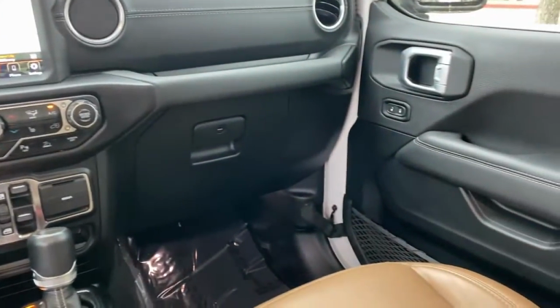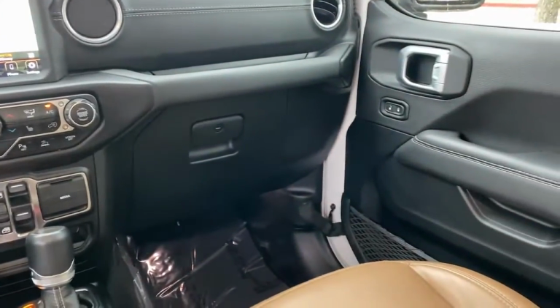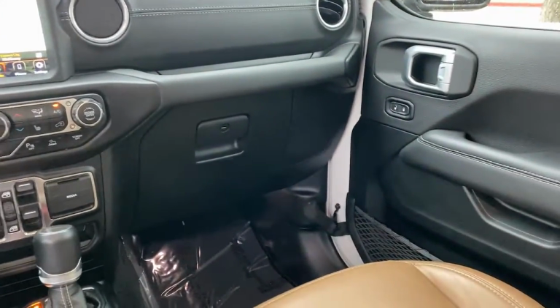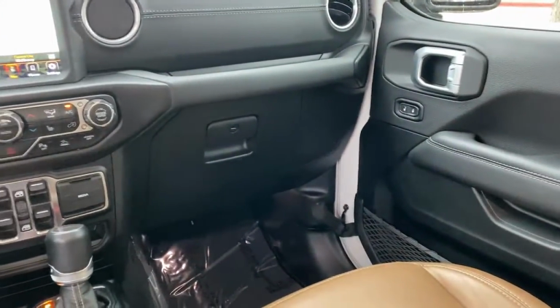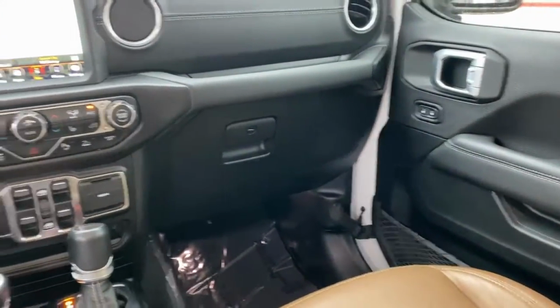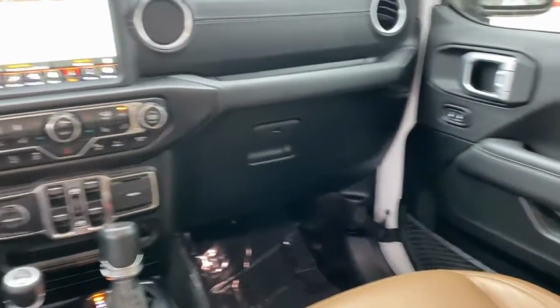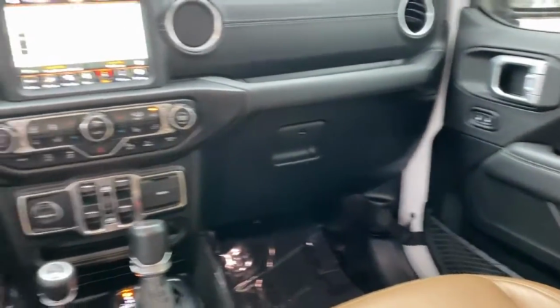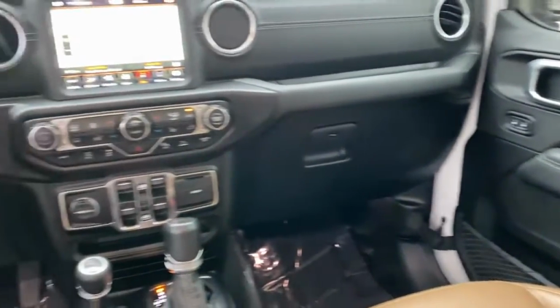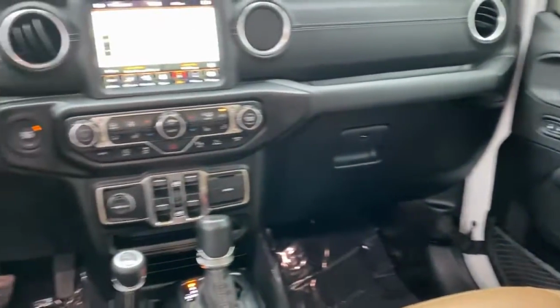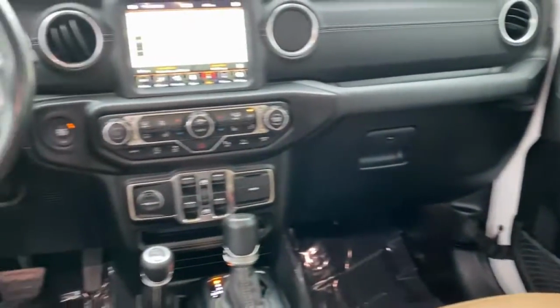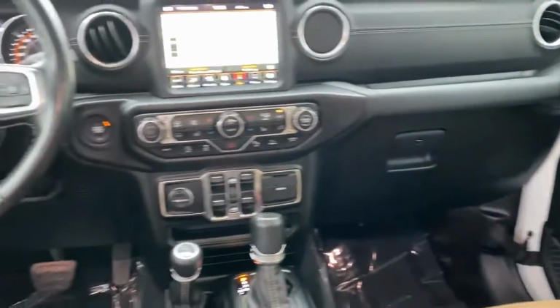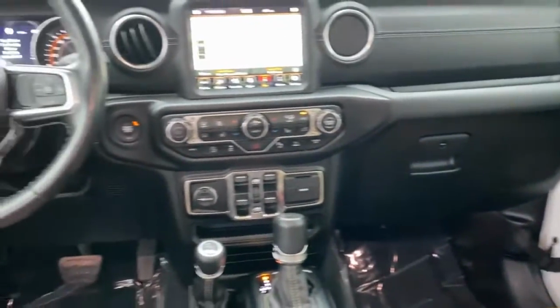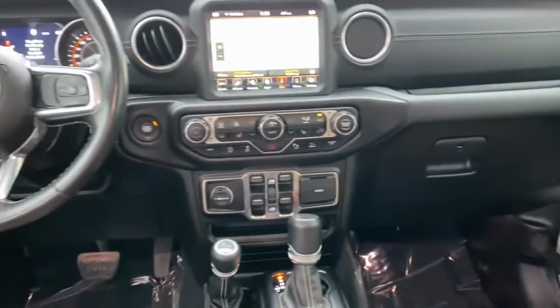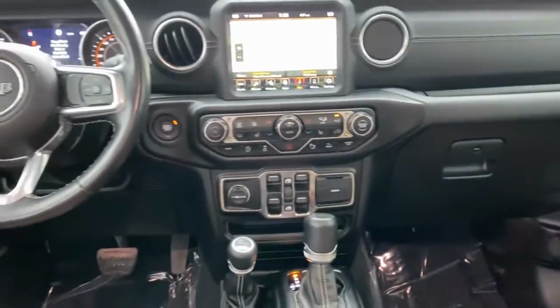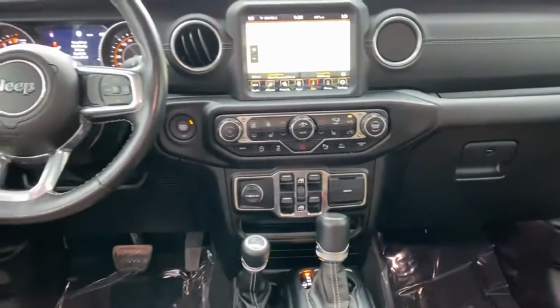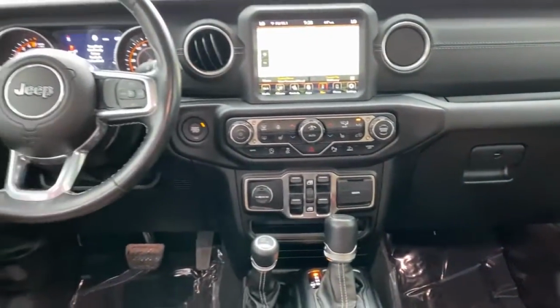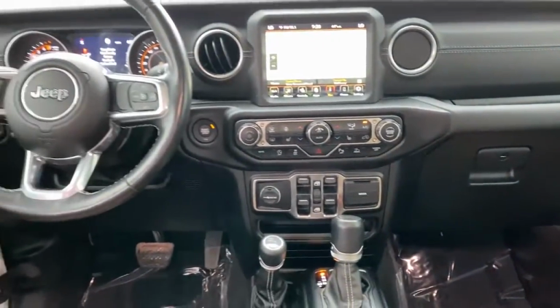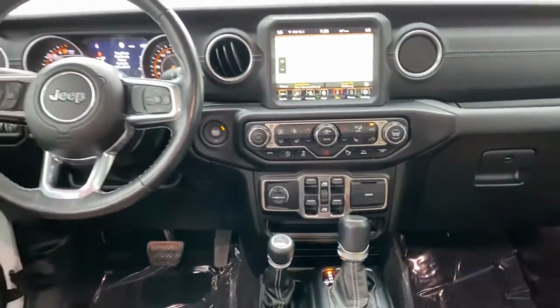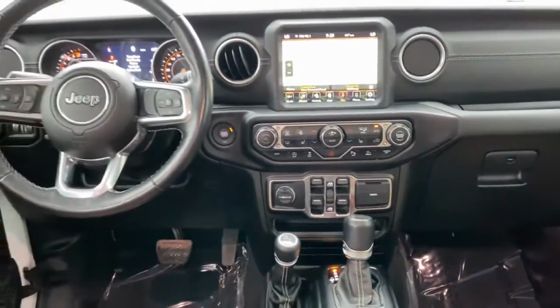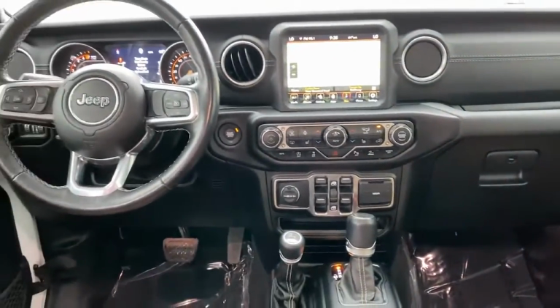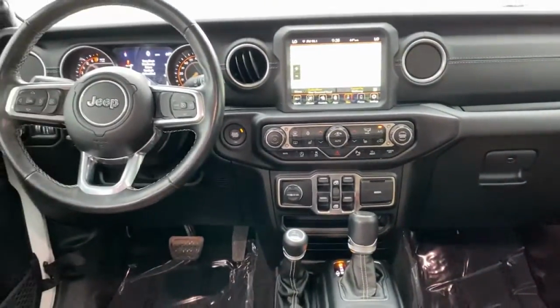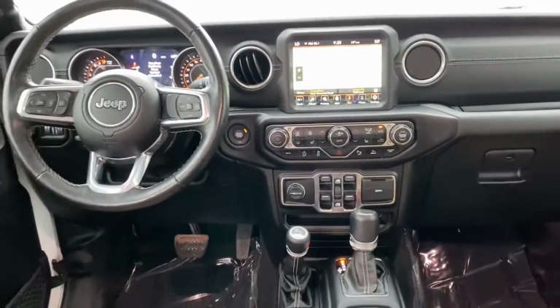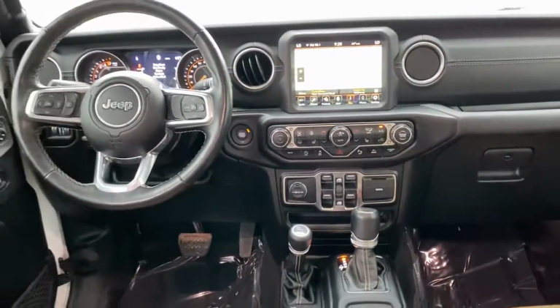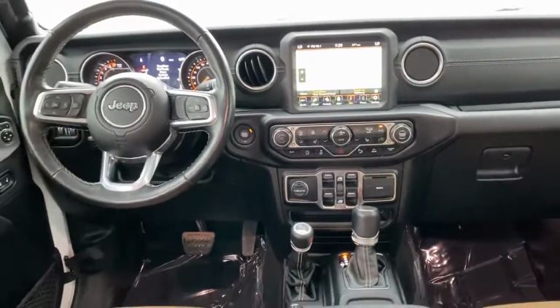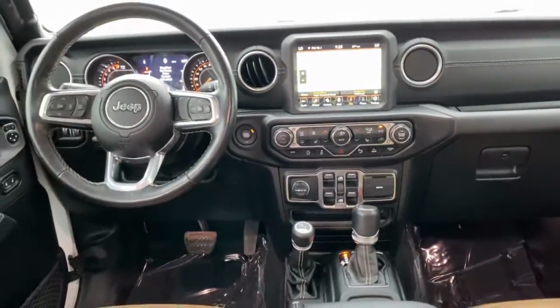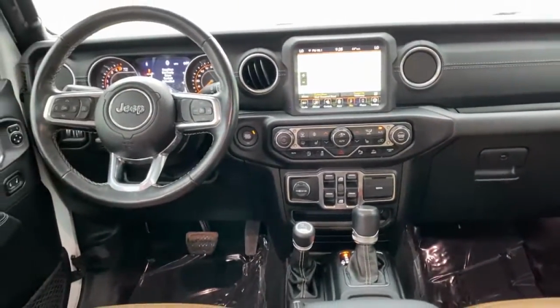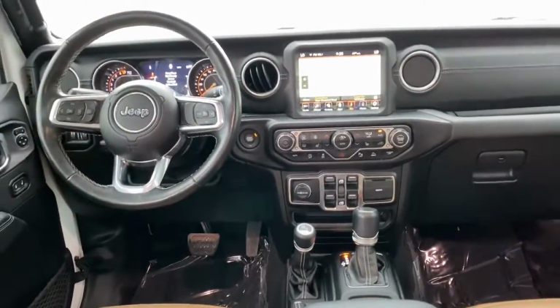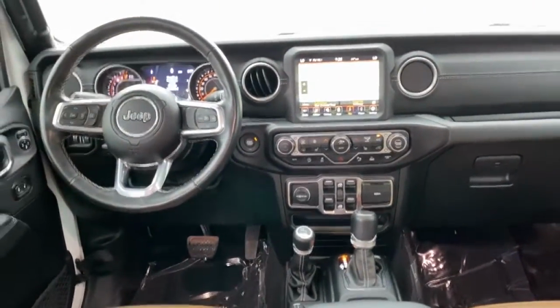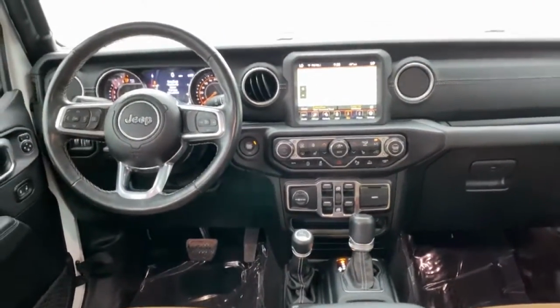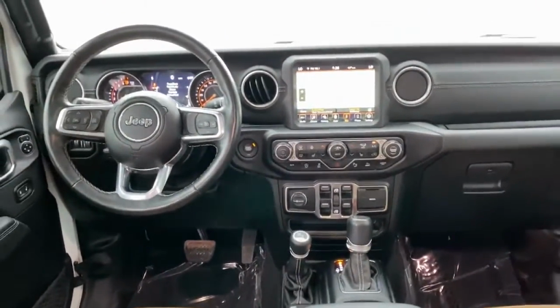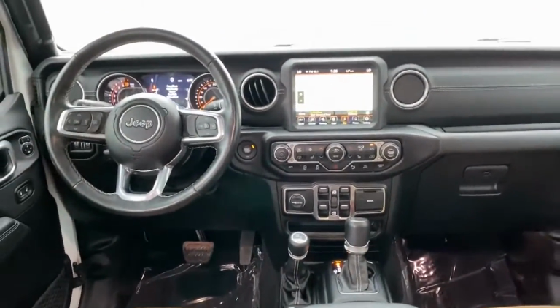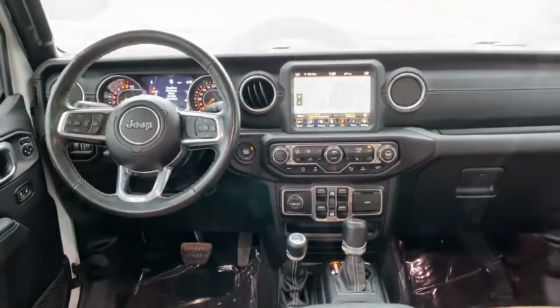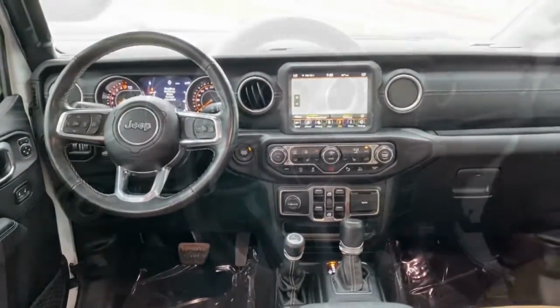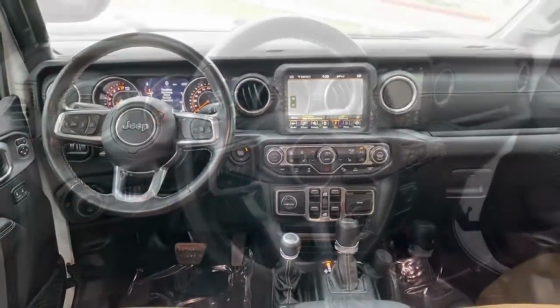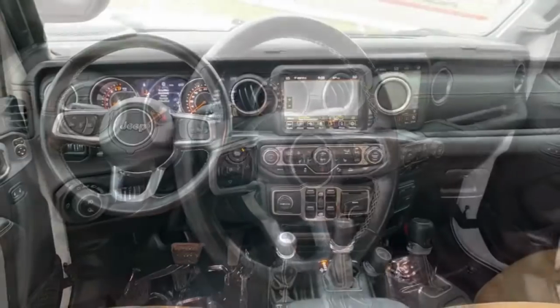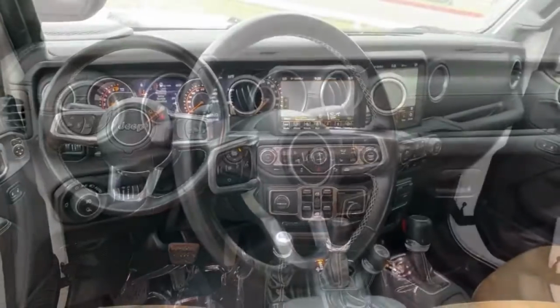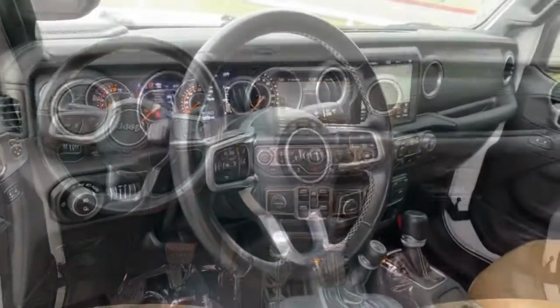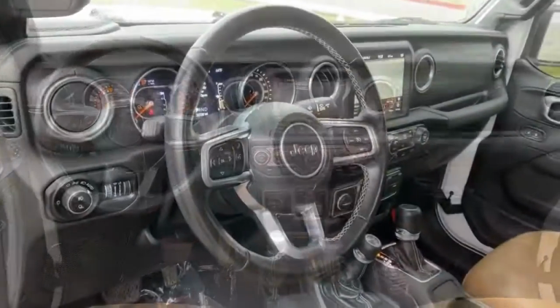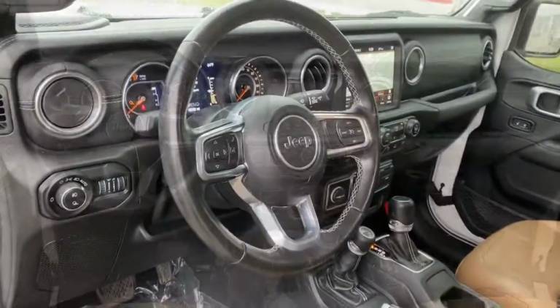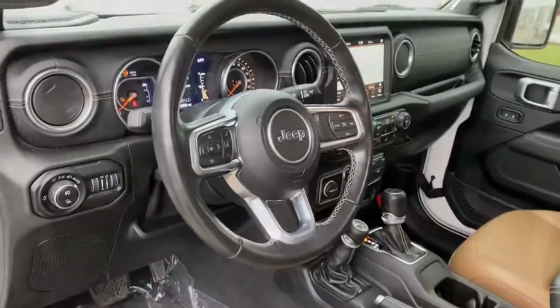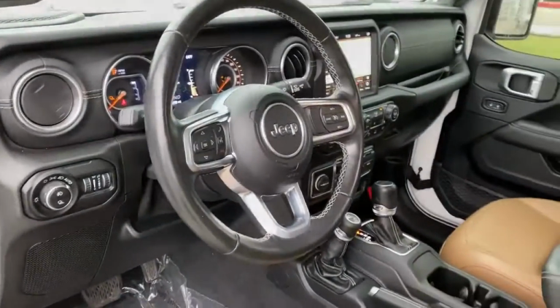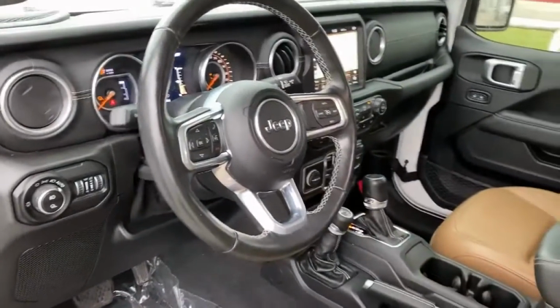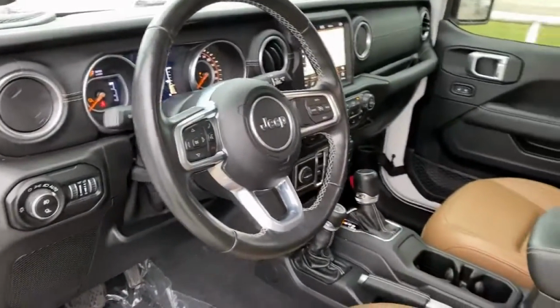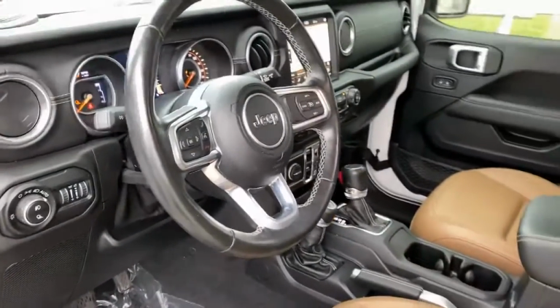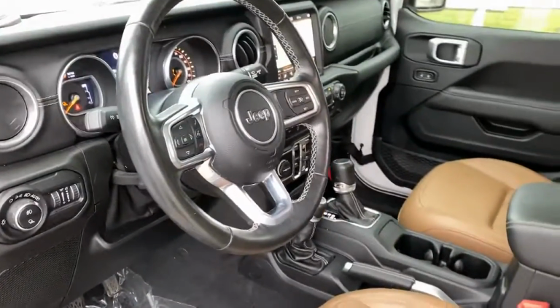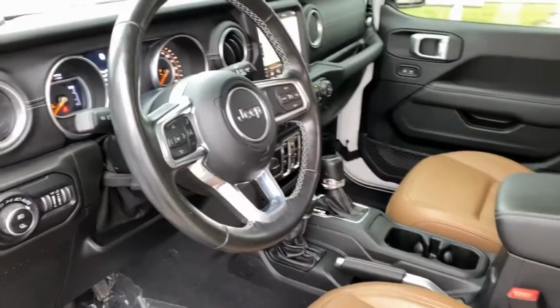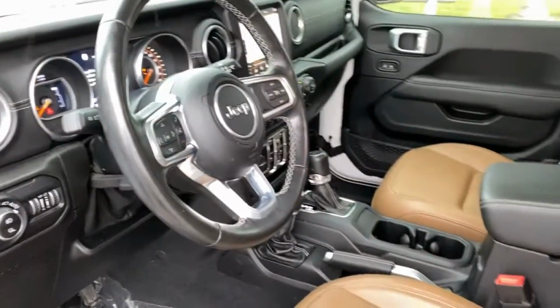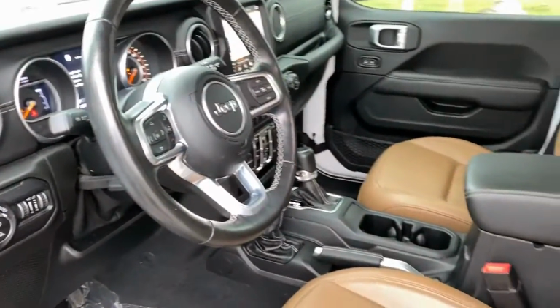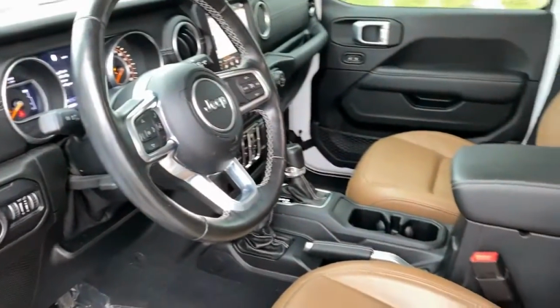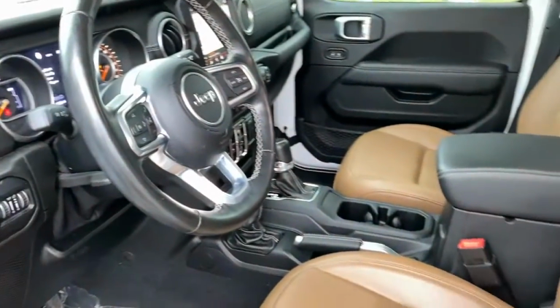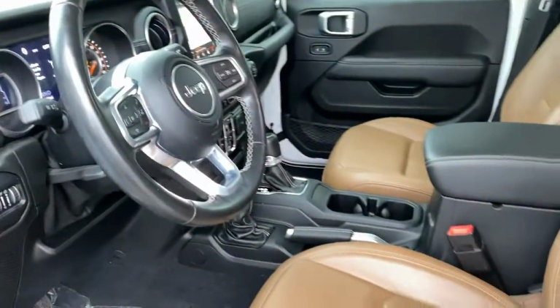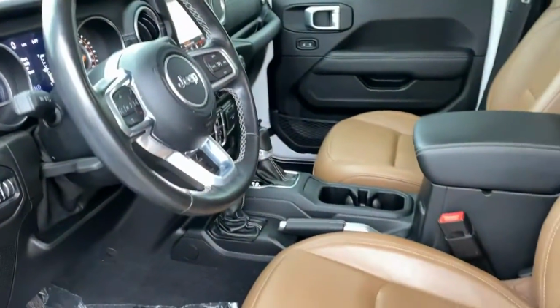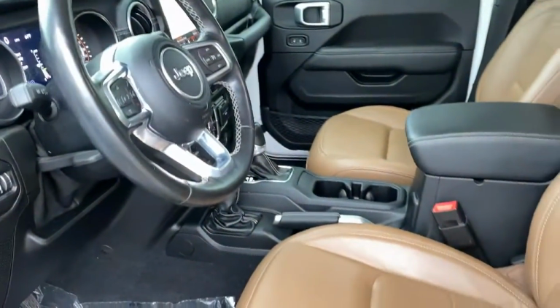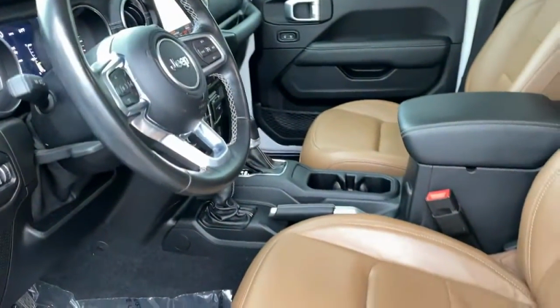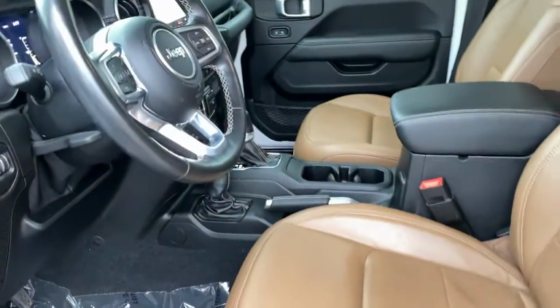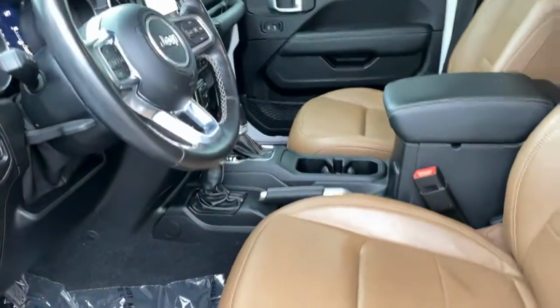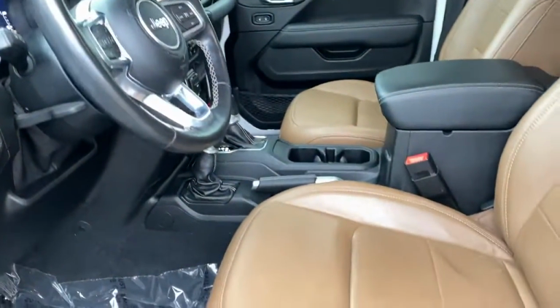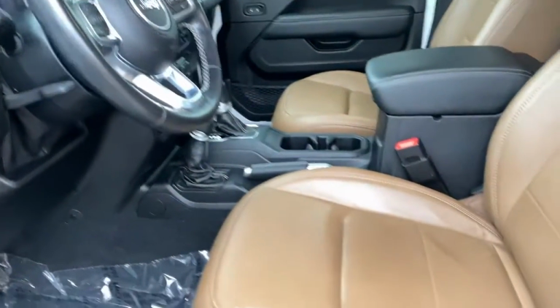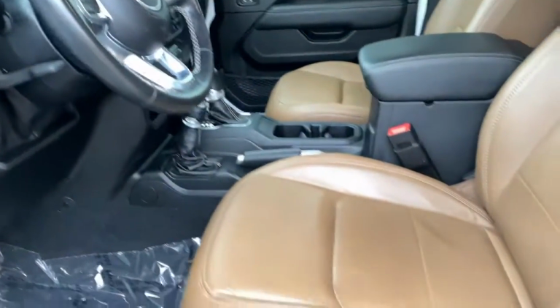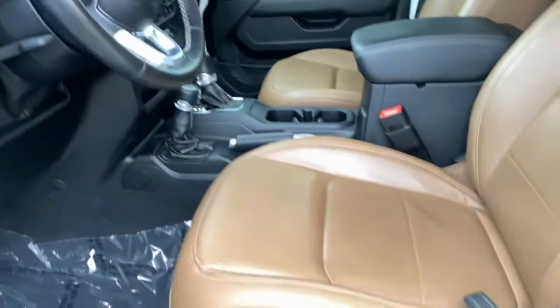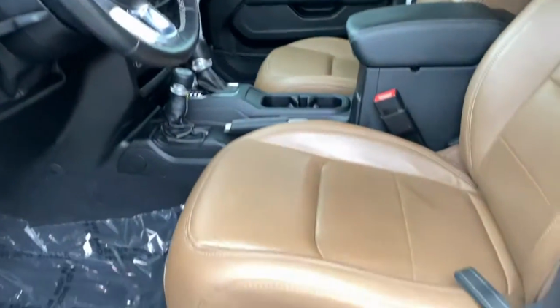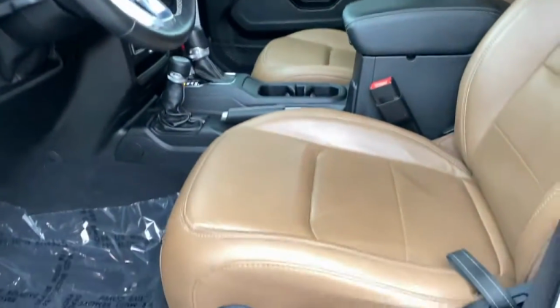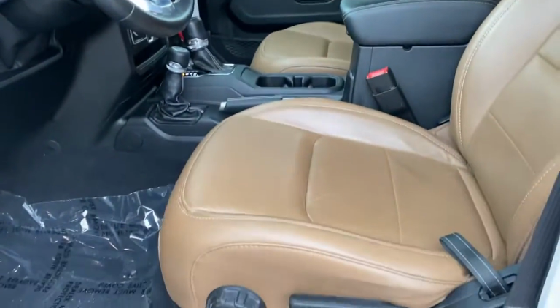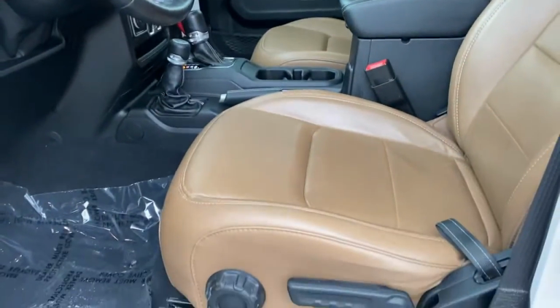Bold versatility blends with modern convenience in this remarkable Gladiator. See for yourself when you take it out for a test drive.